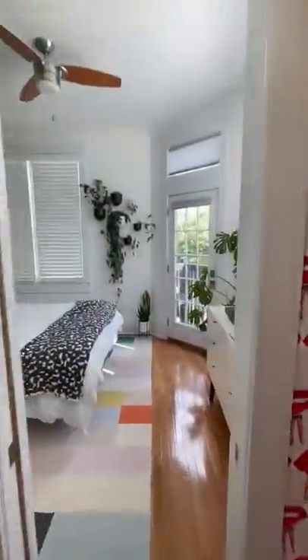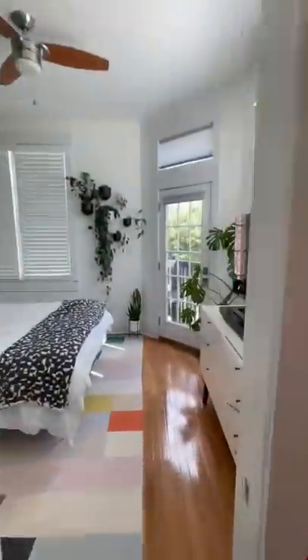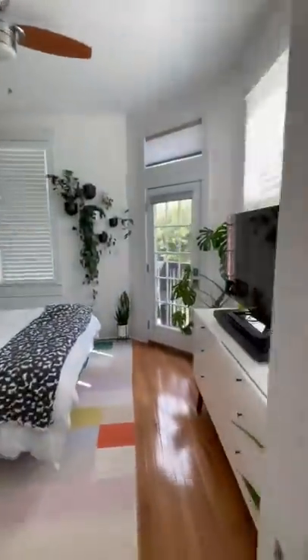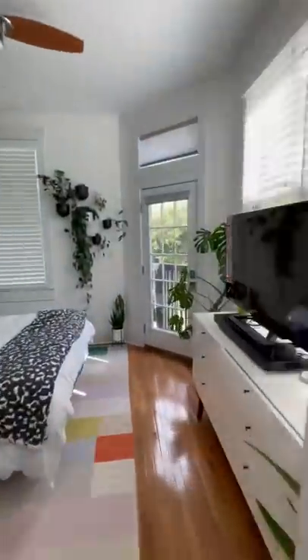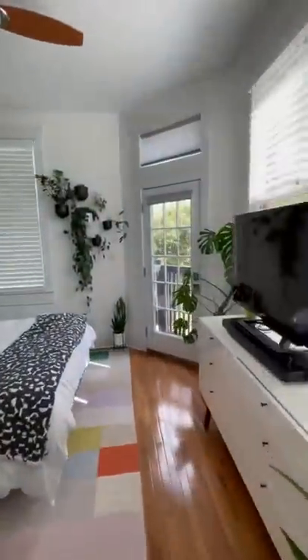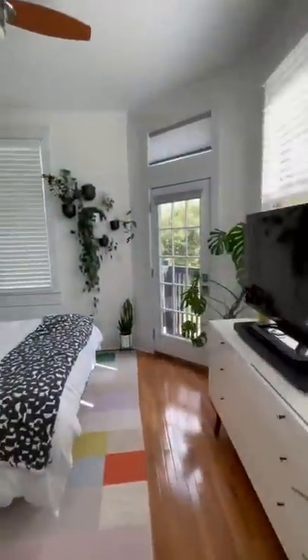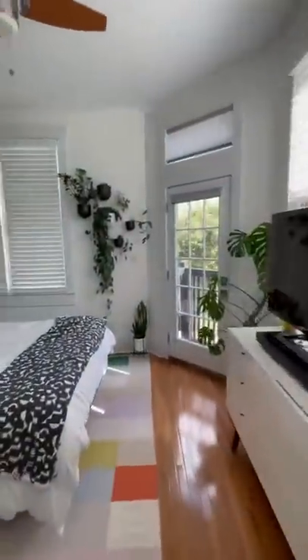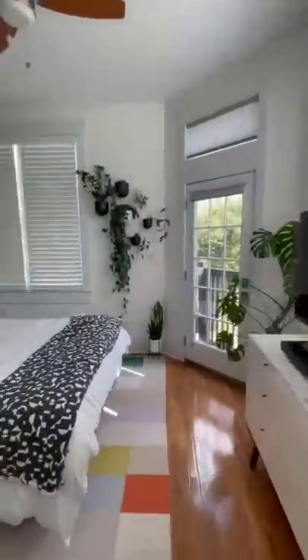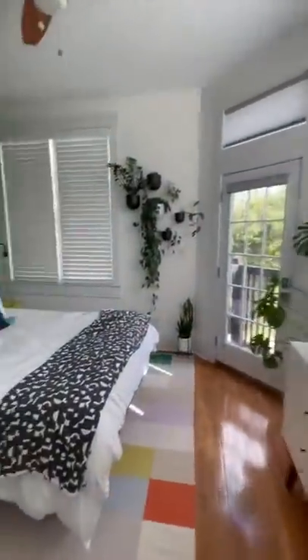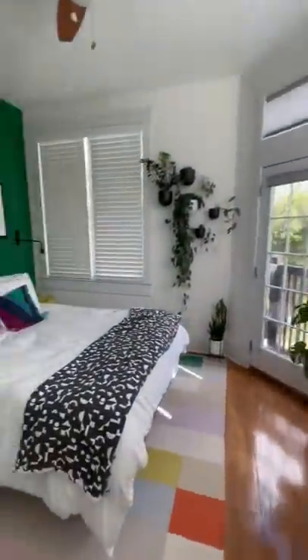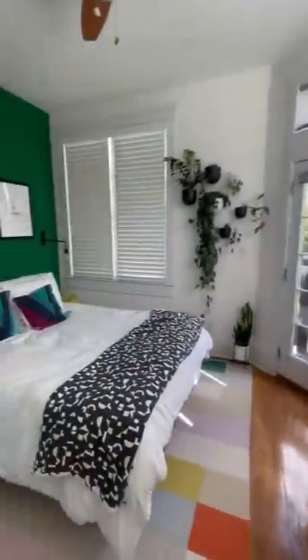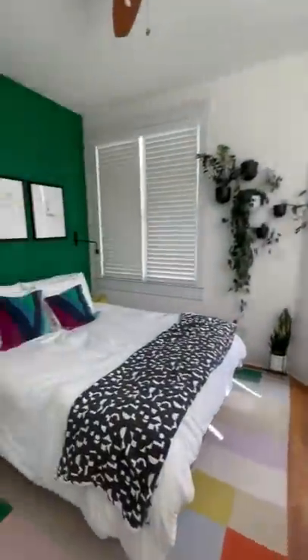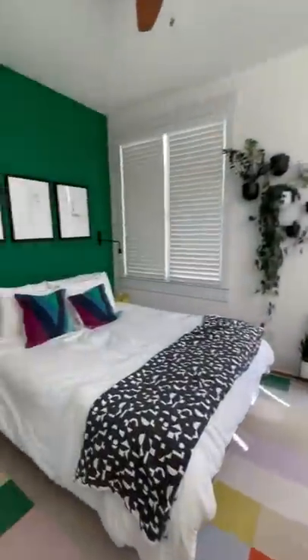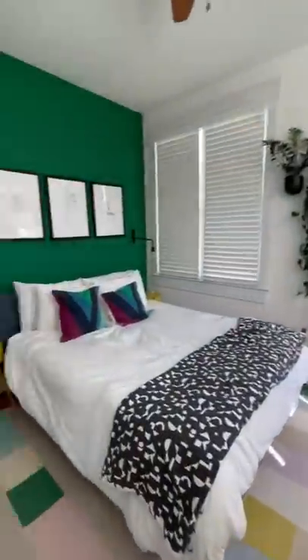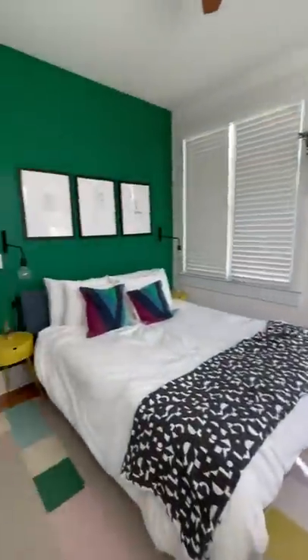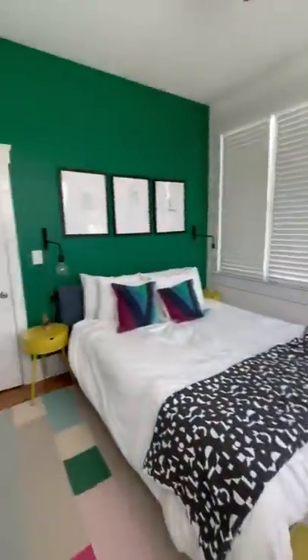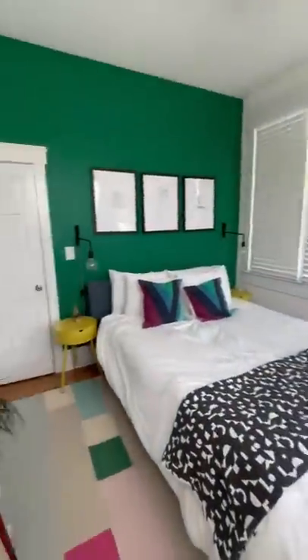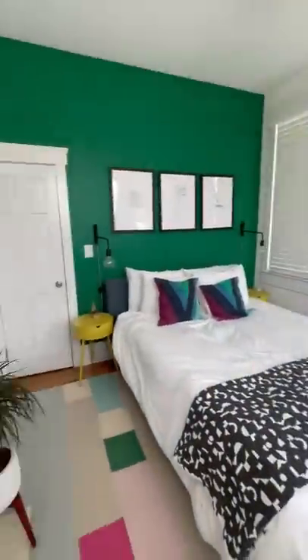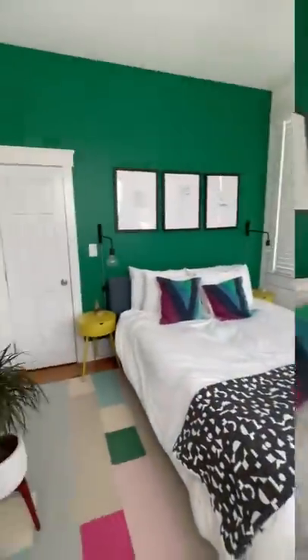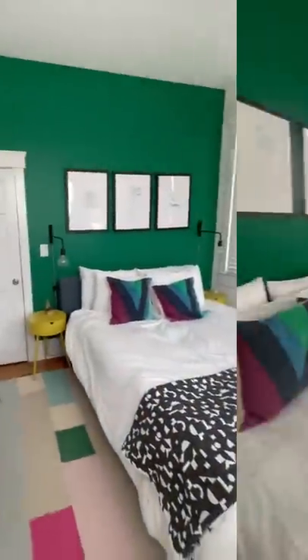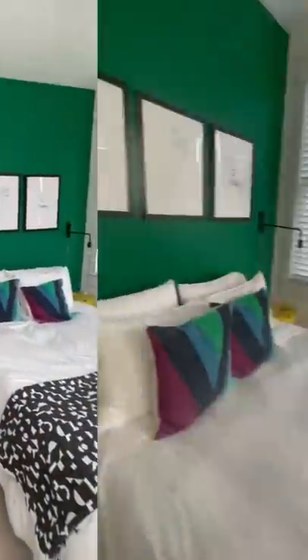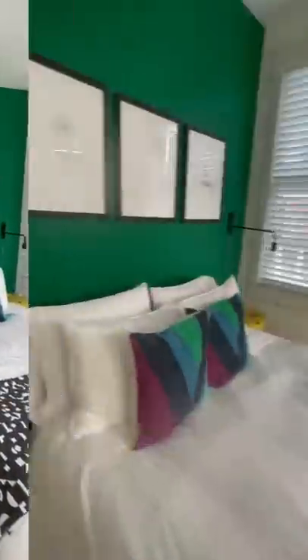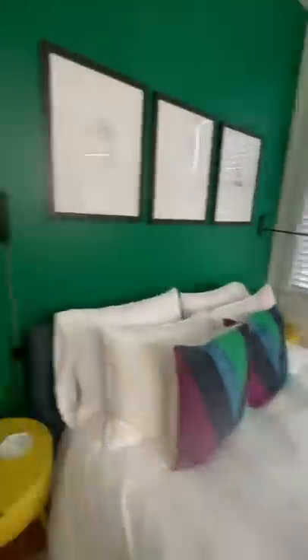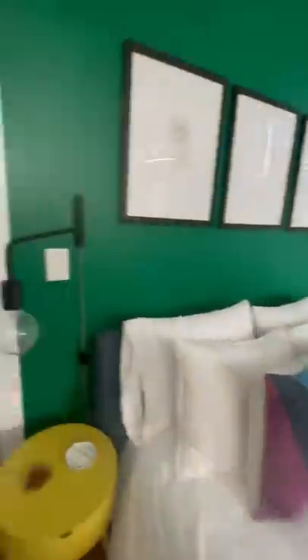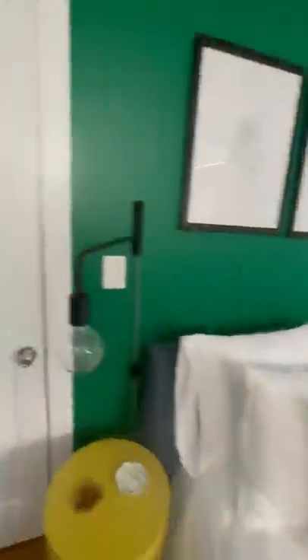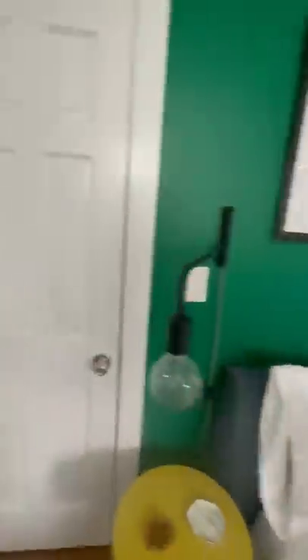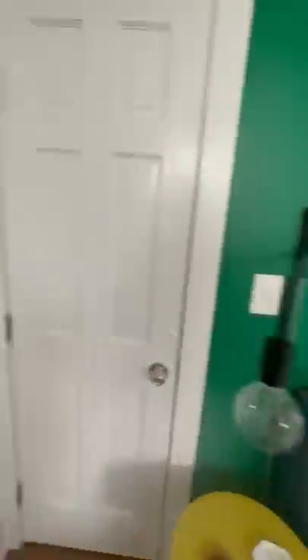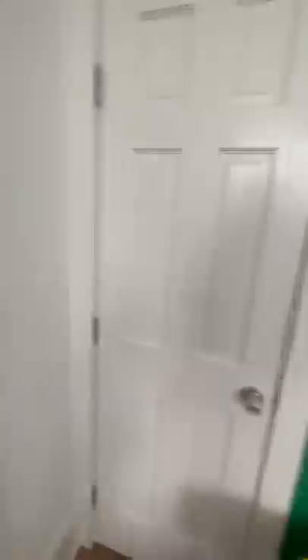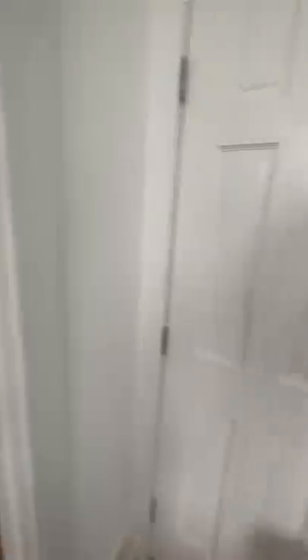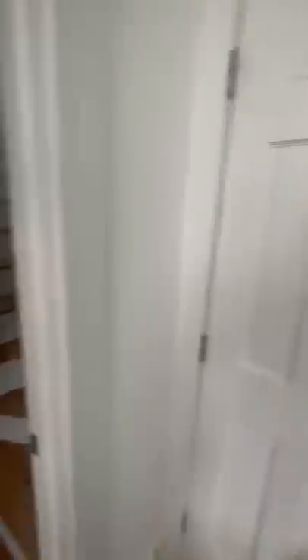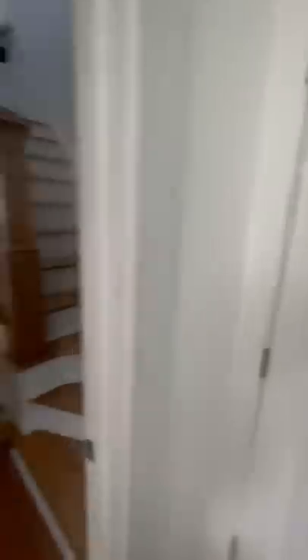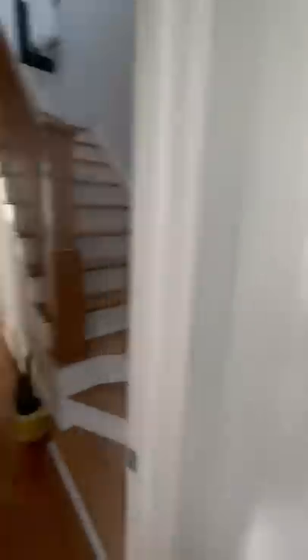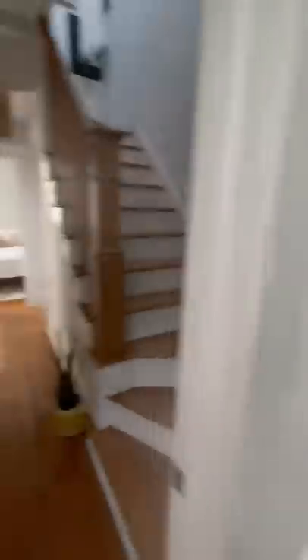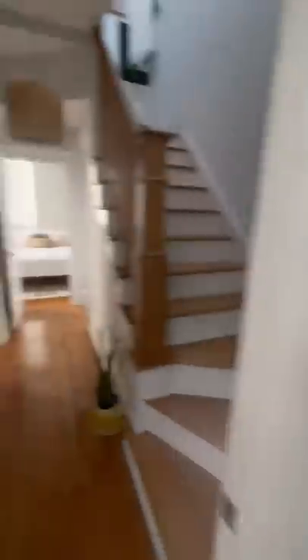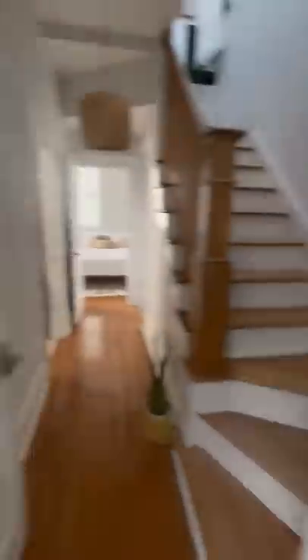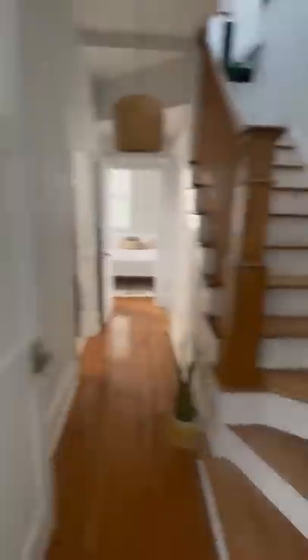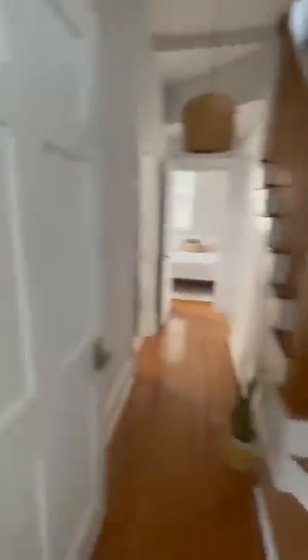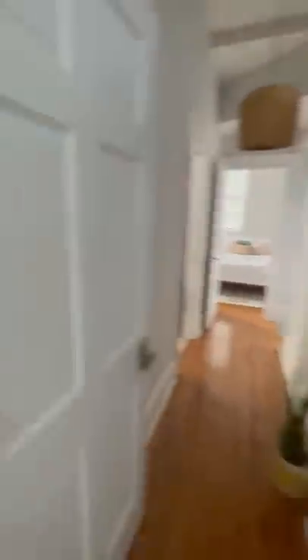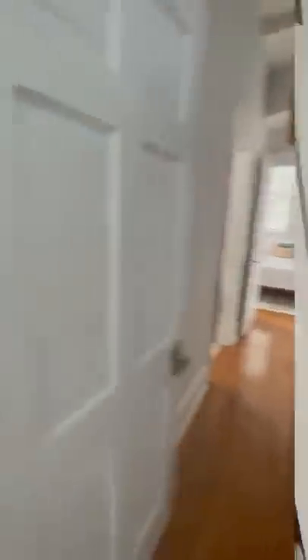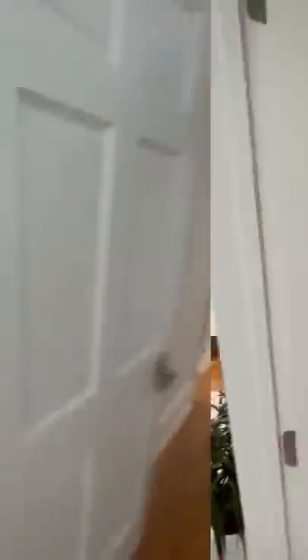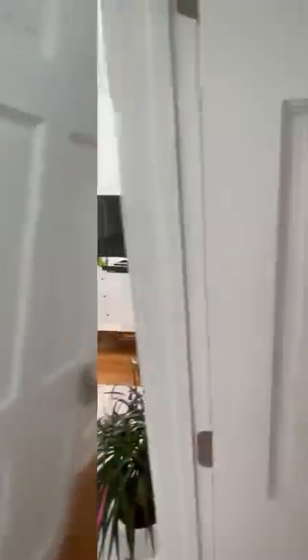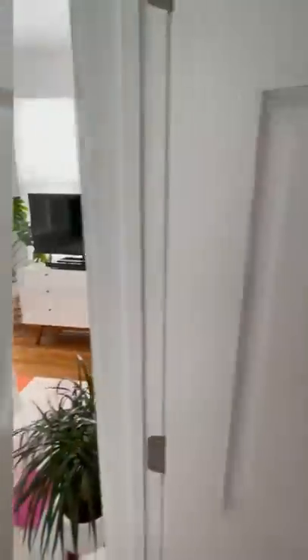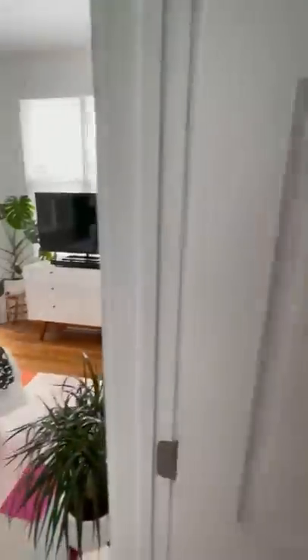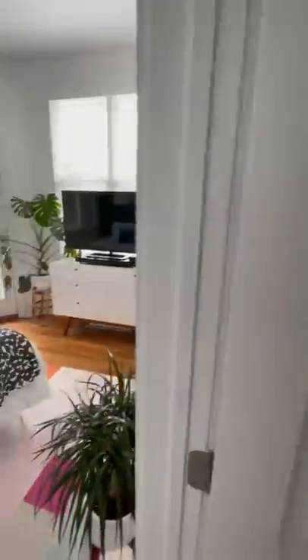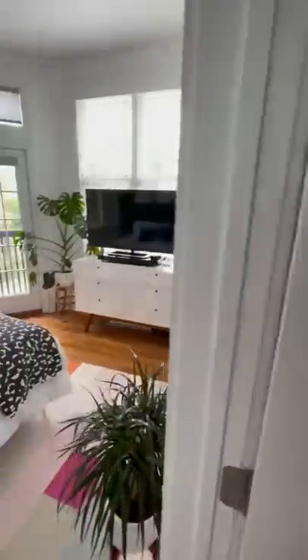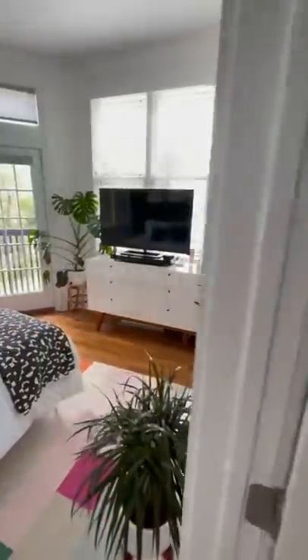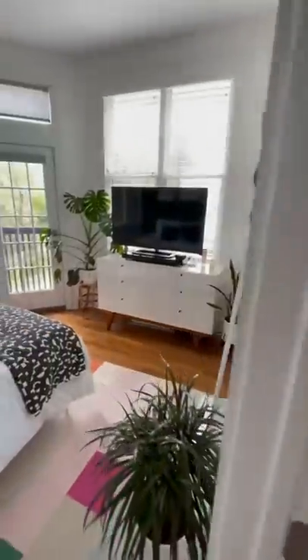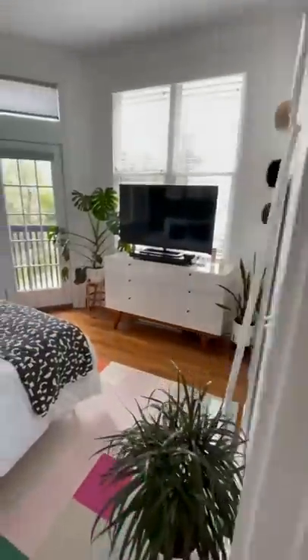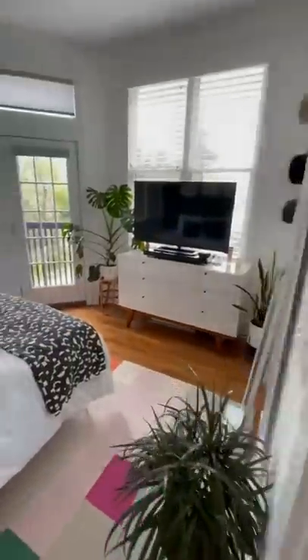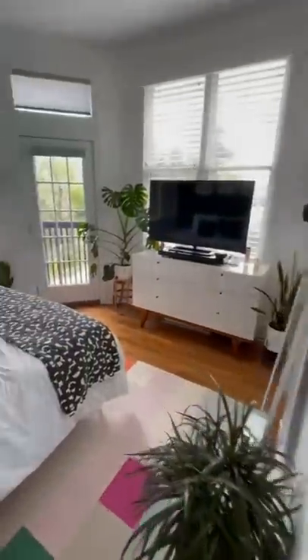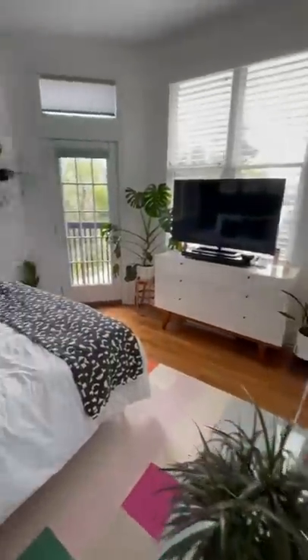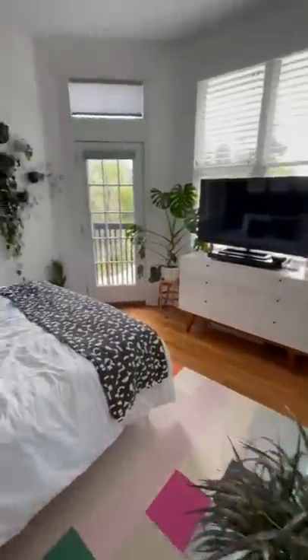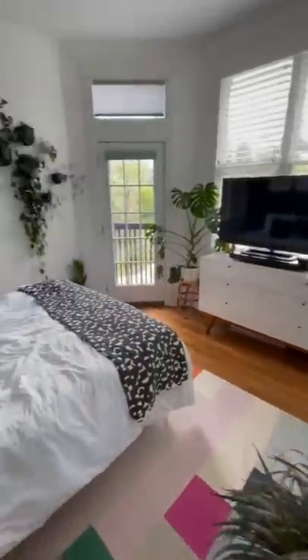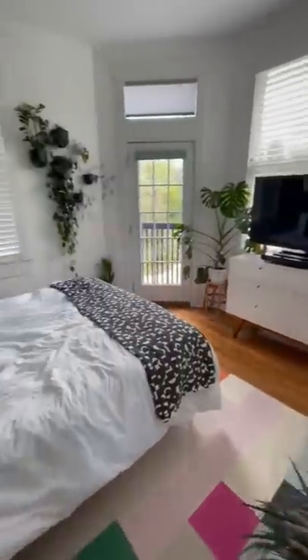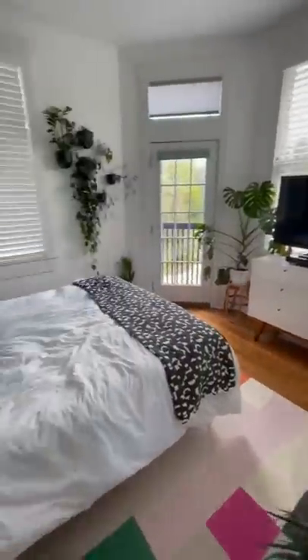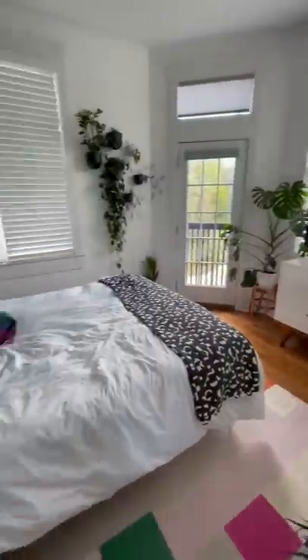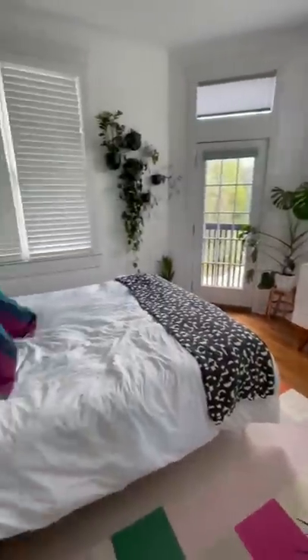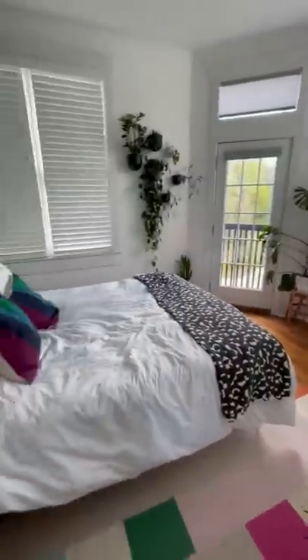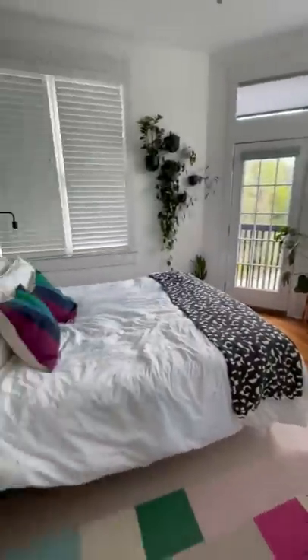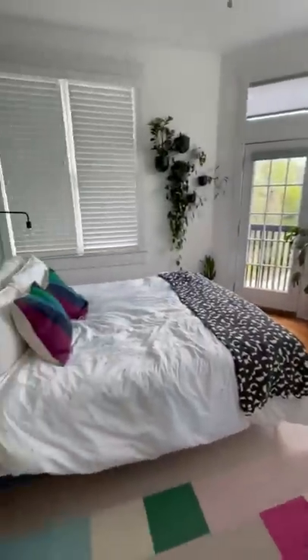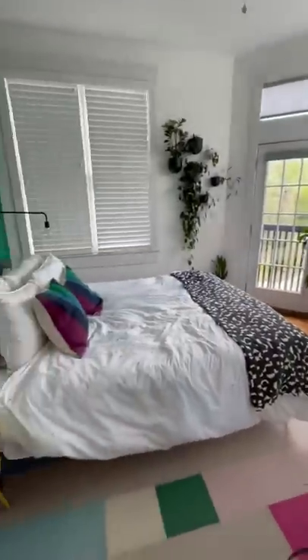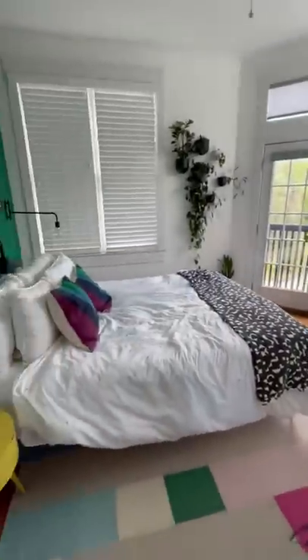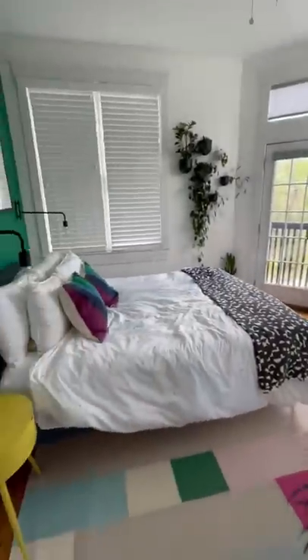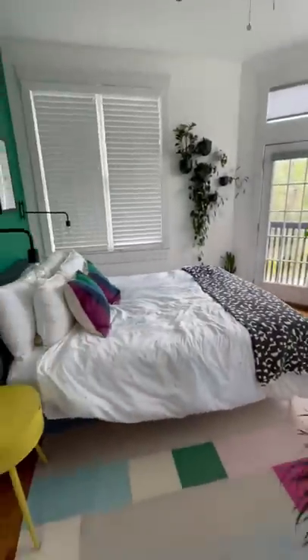I just finished installing this wallpaper and I'm obsessed. The main bedroom is colorful and cozy and welcoming — I love it so much.